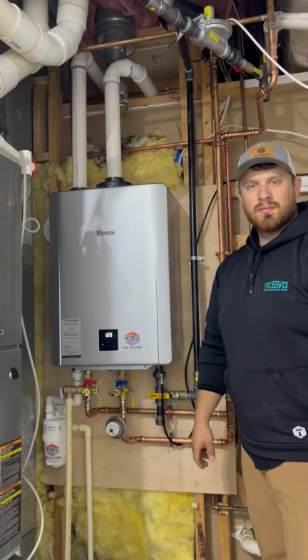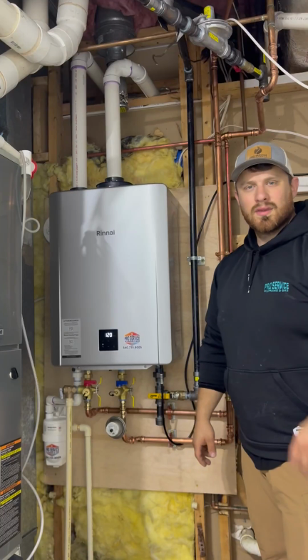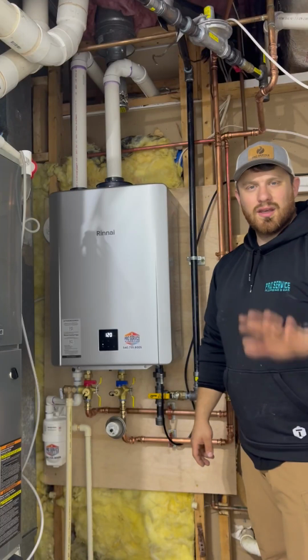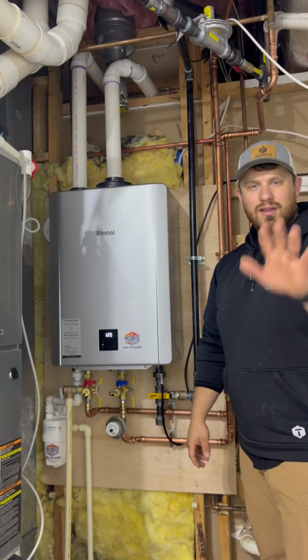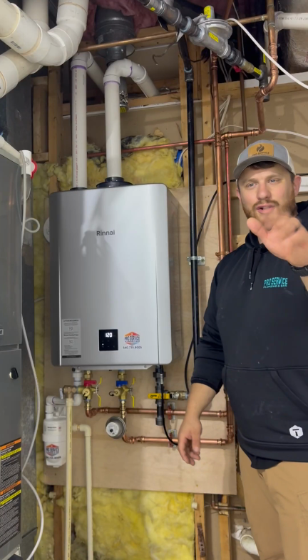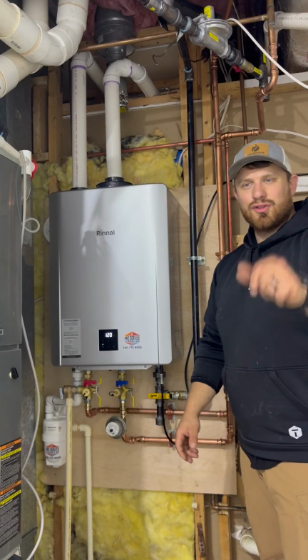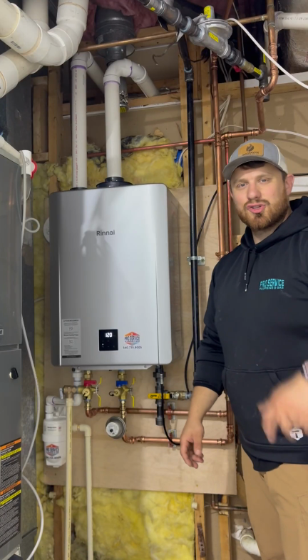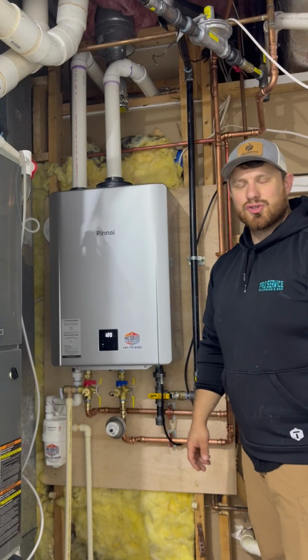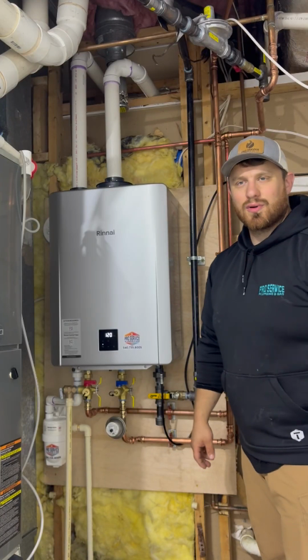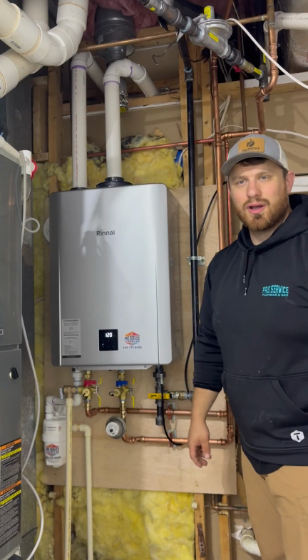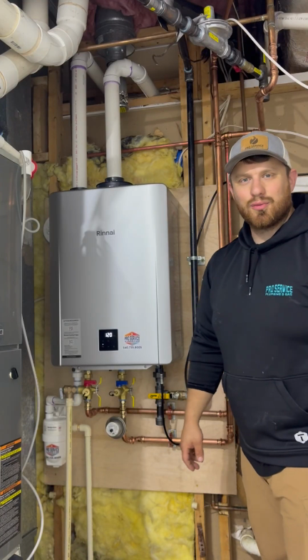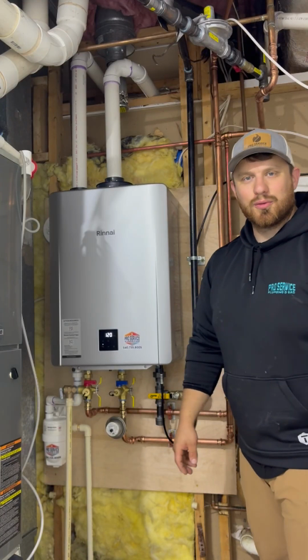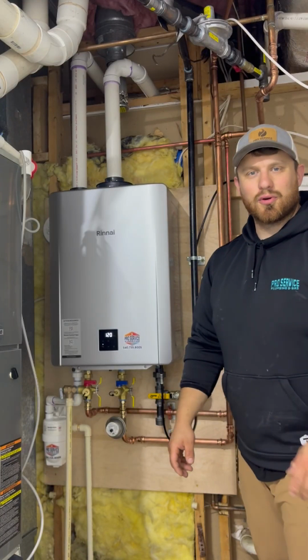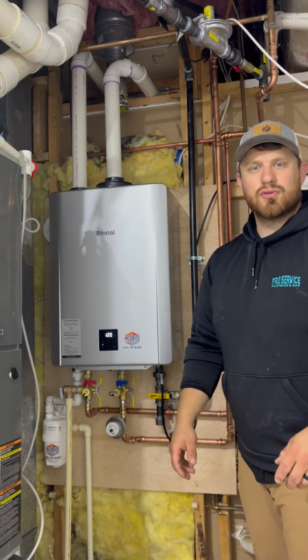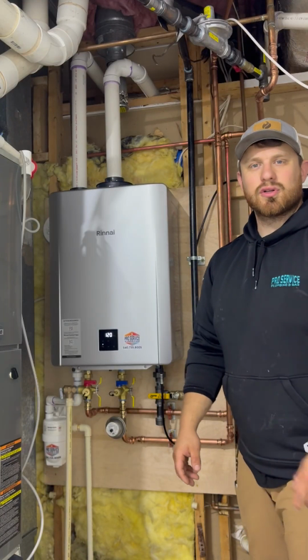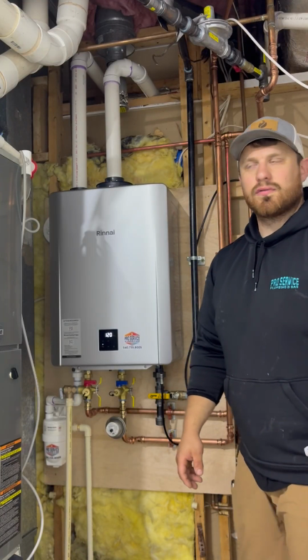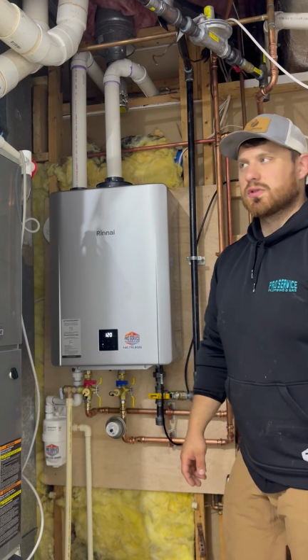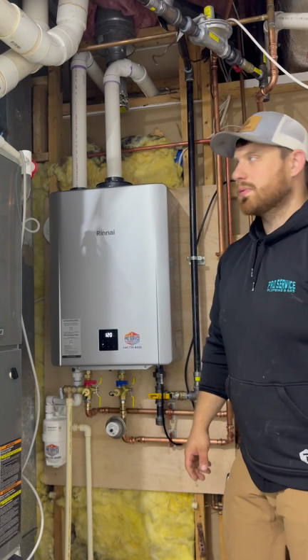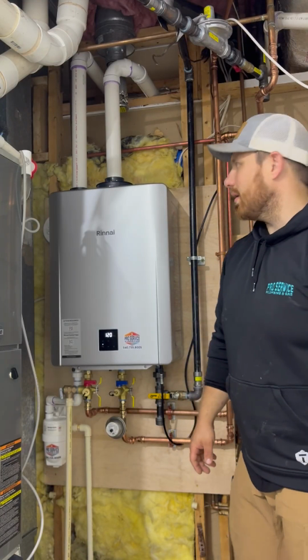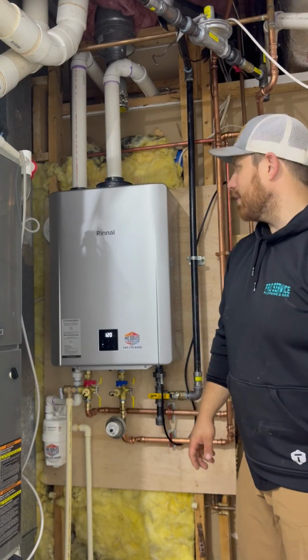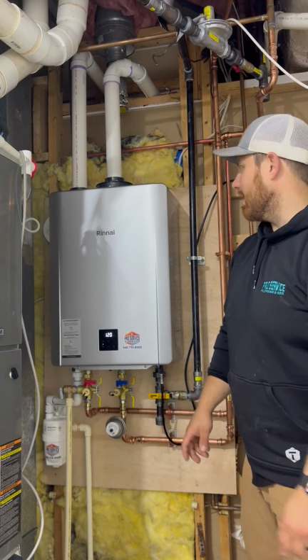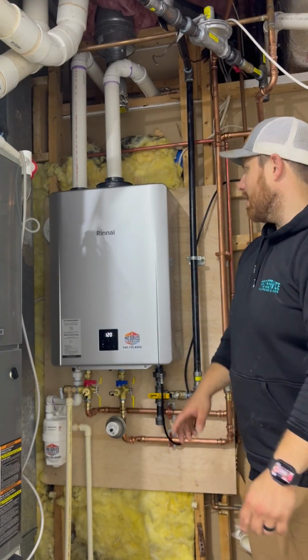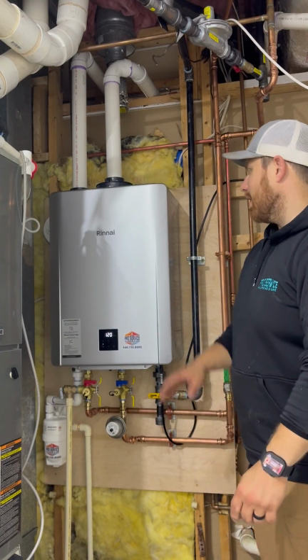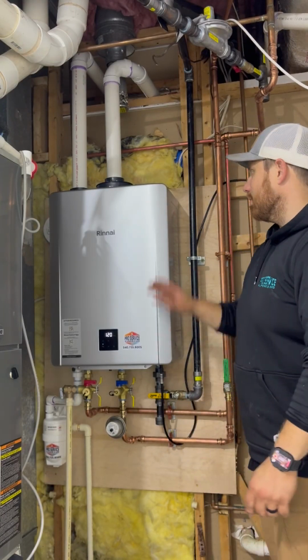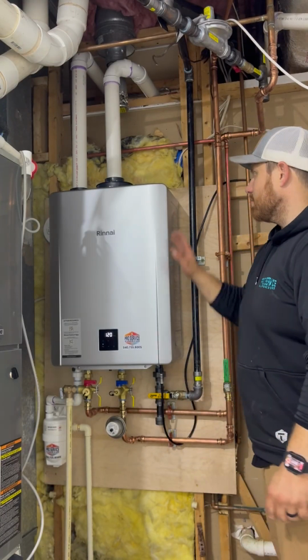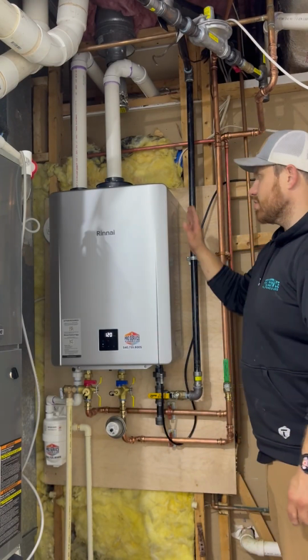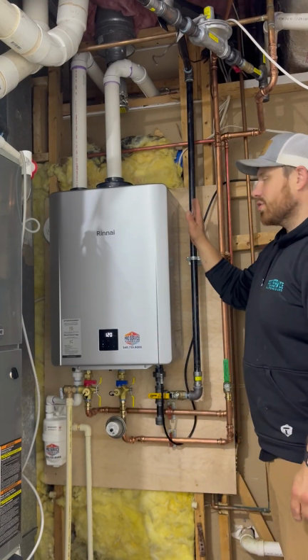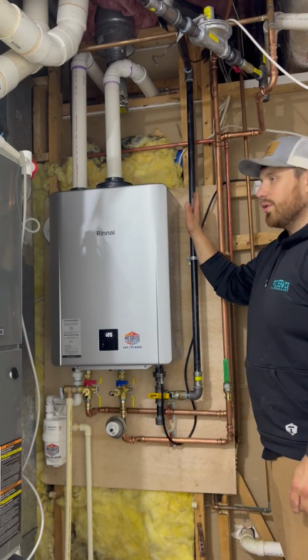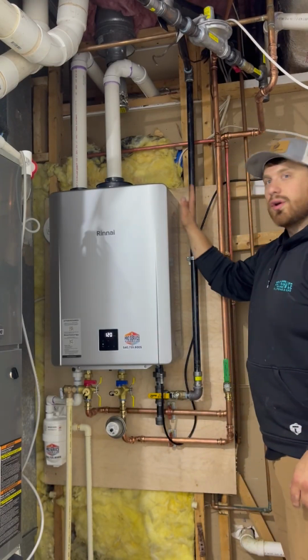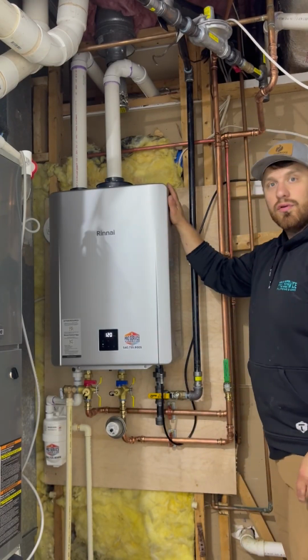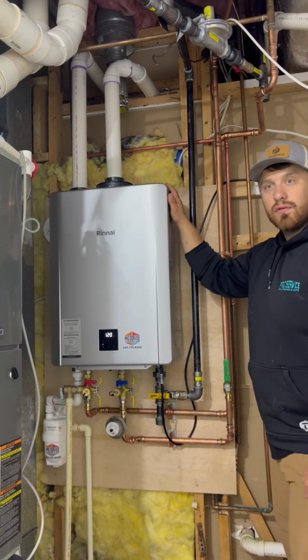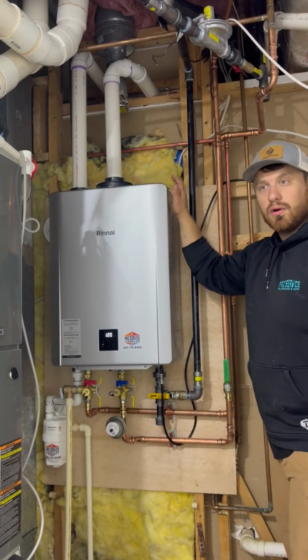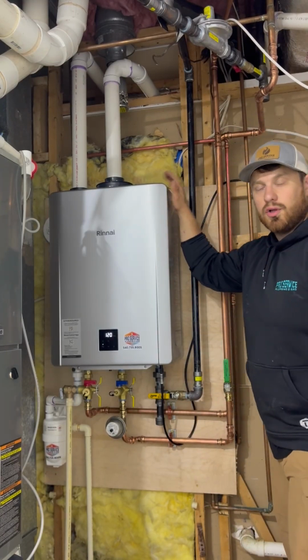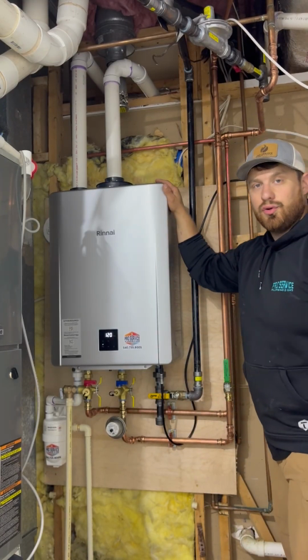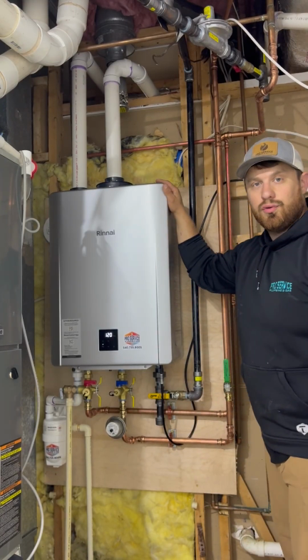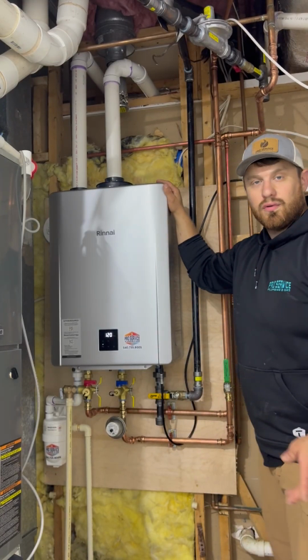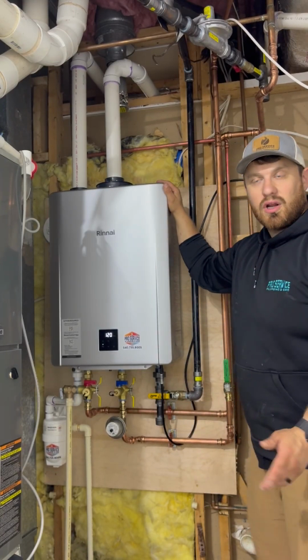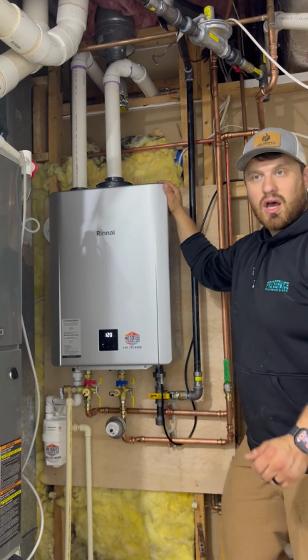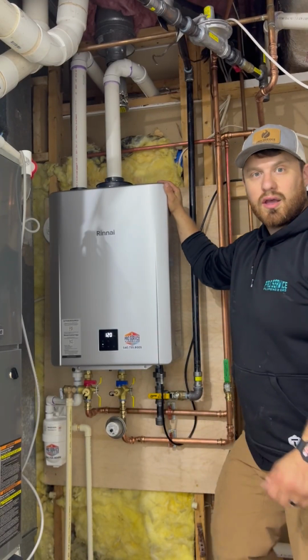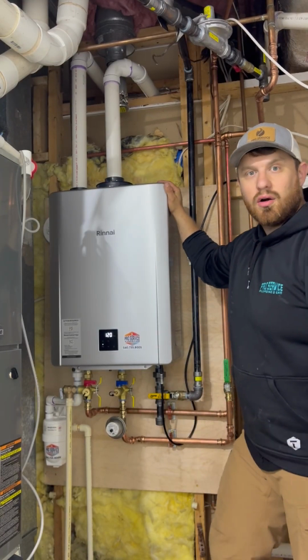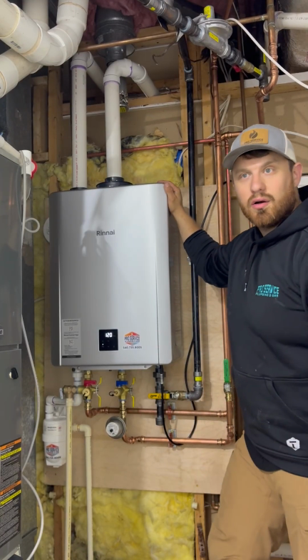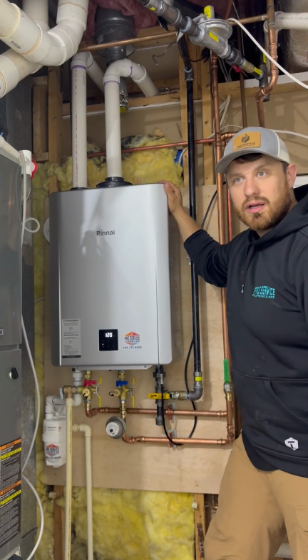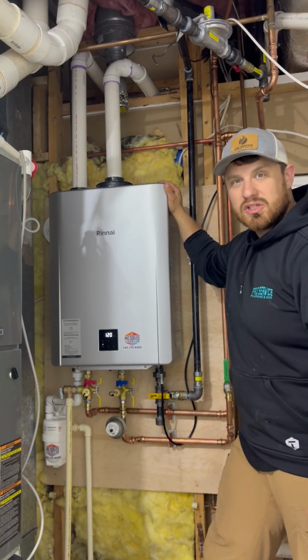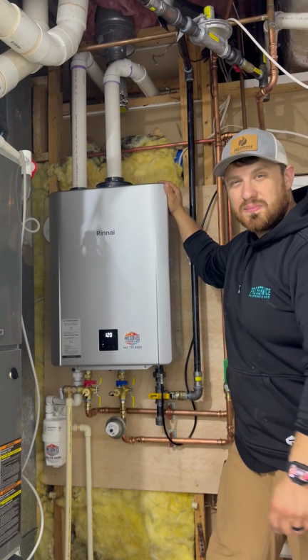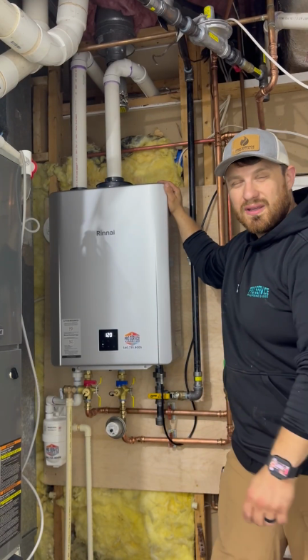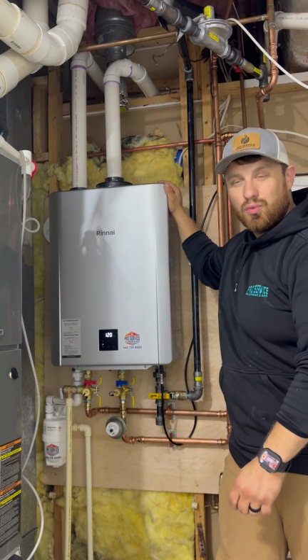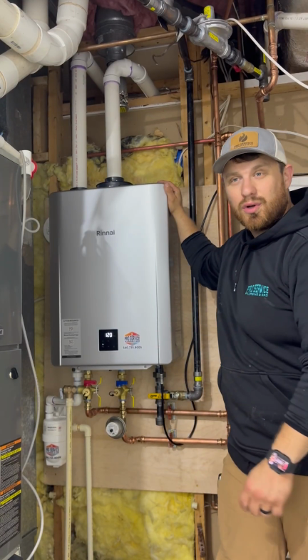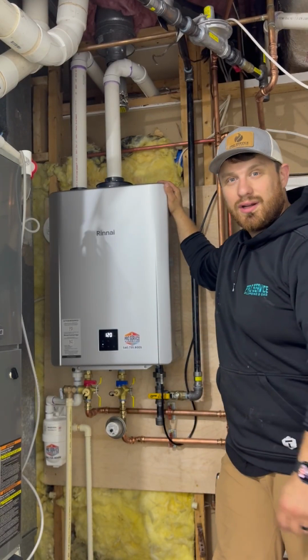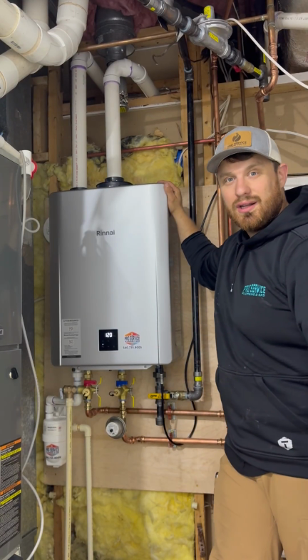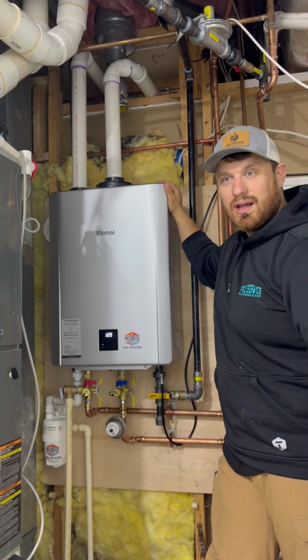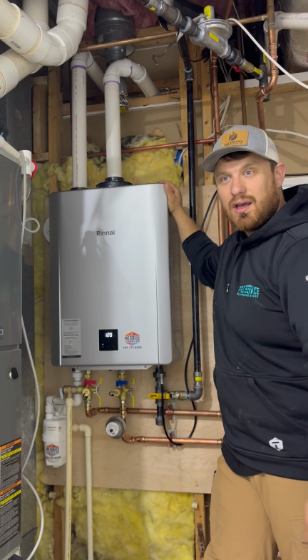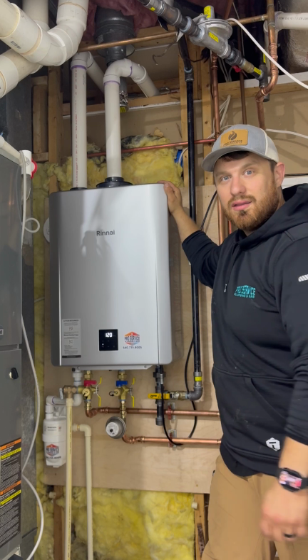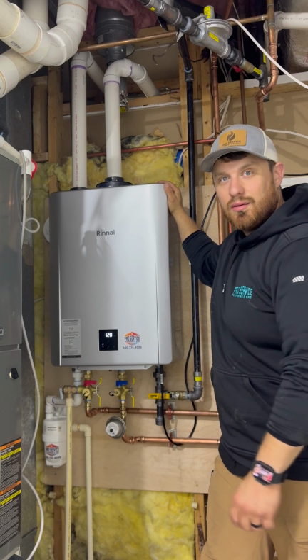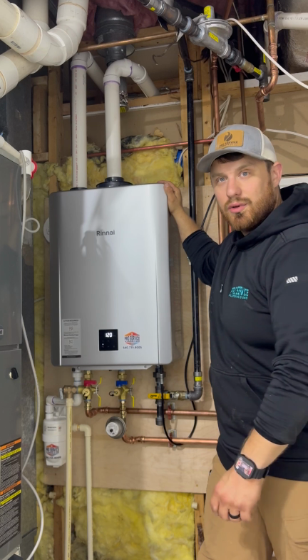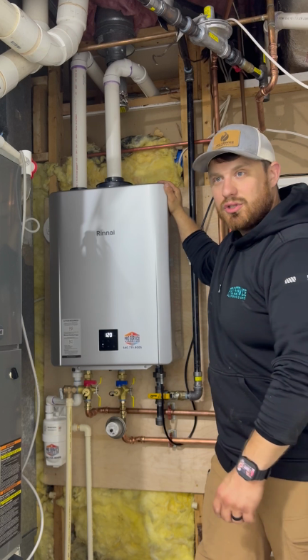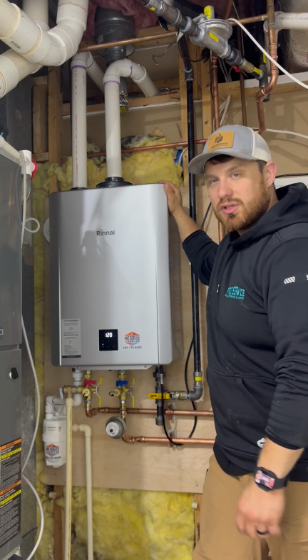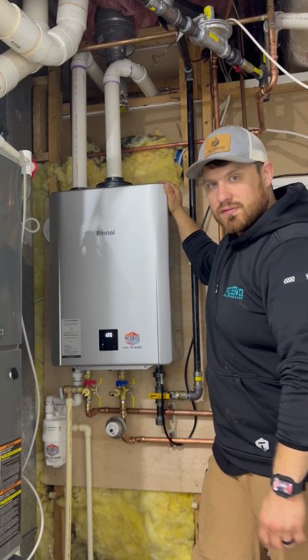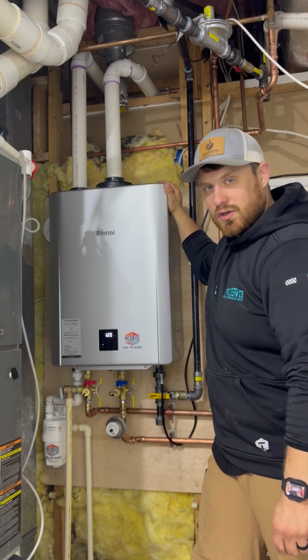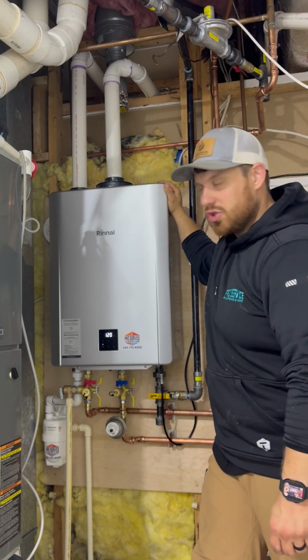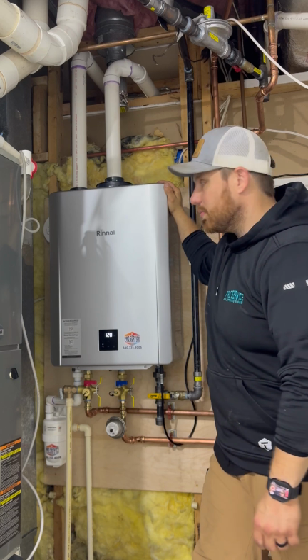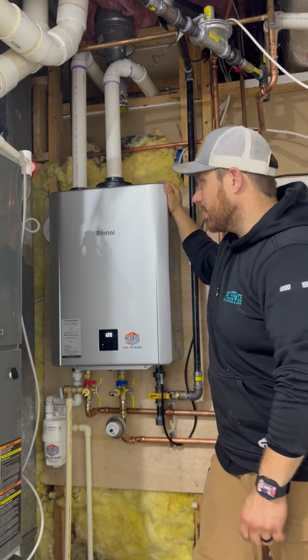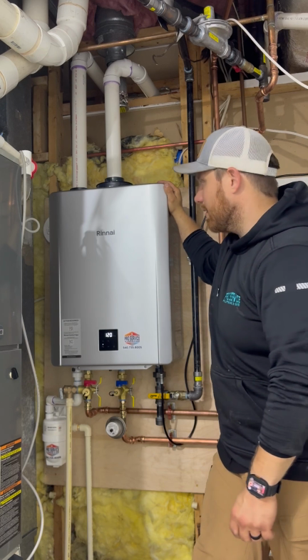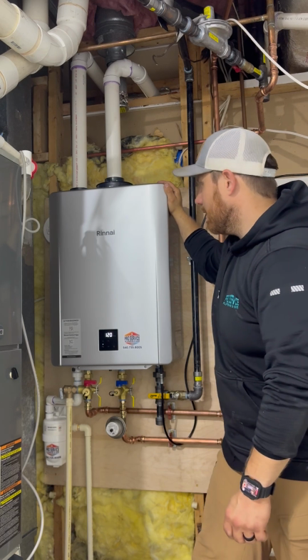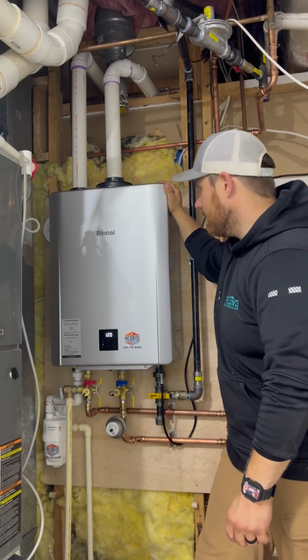Hey there, this is Ryan with Pro Service Plumbing. I'm just going over a new Rinnai RXB199 that we just finished putting in.